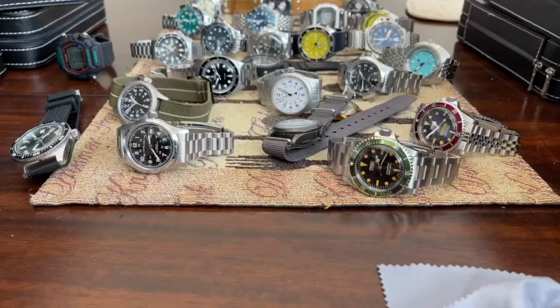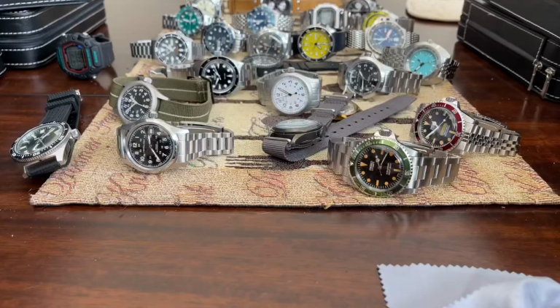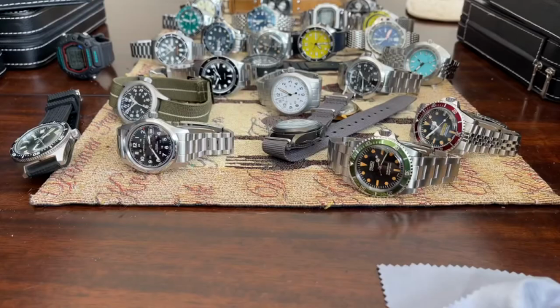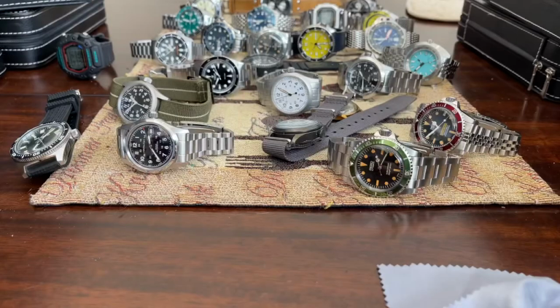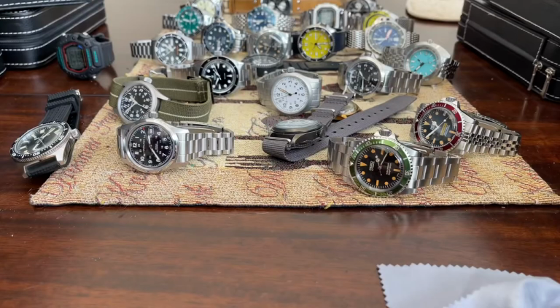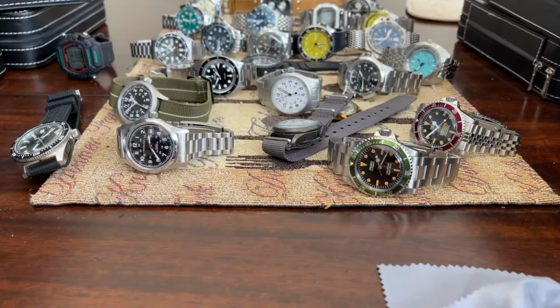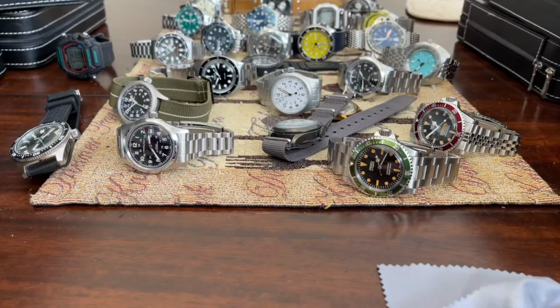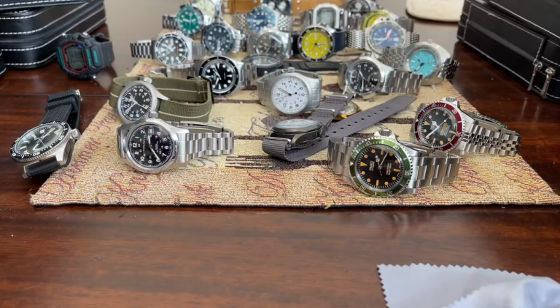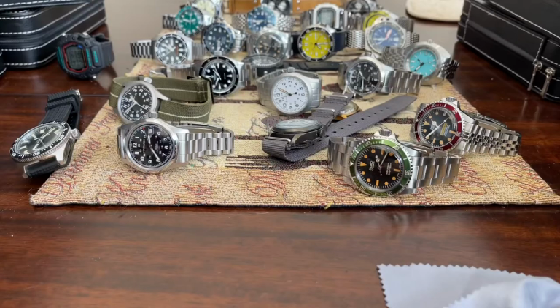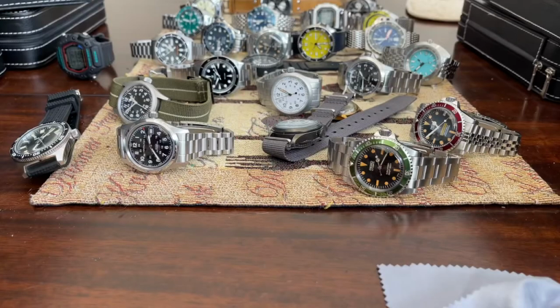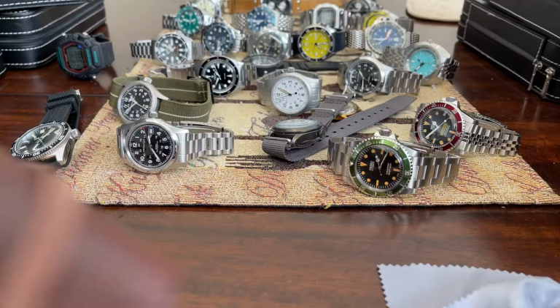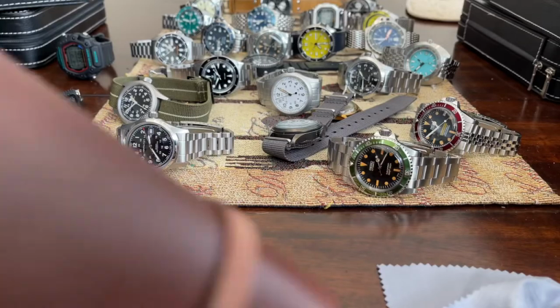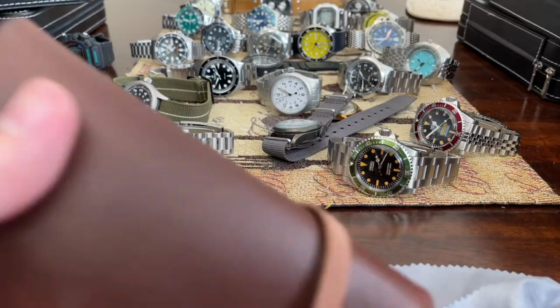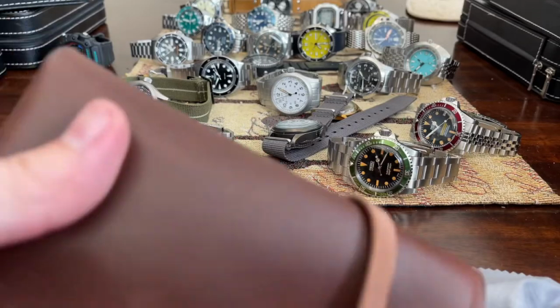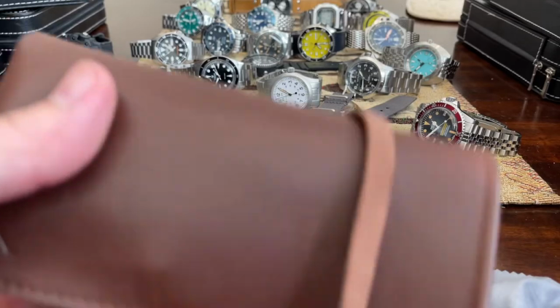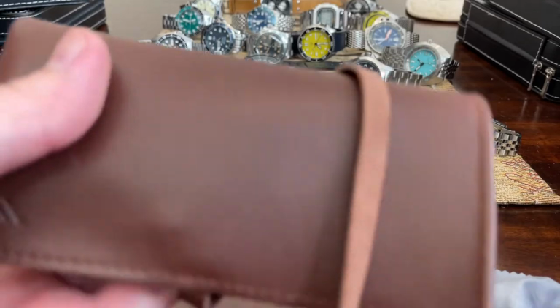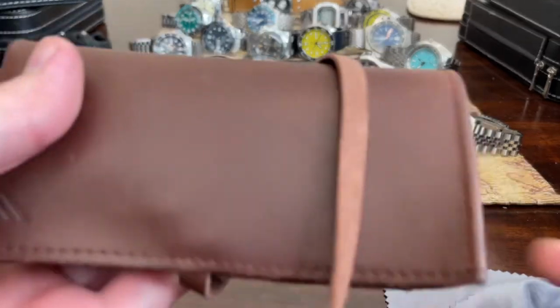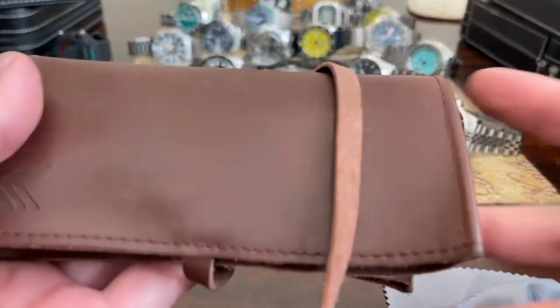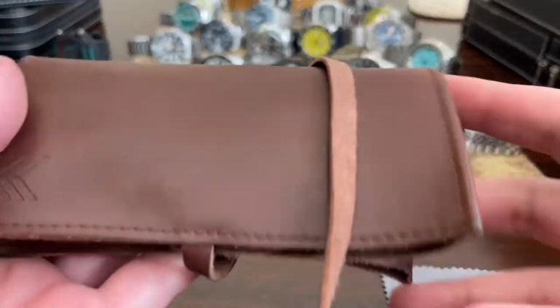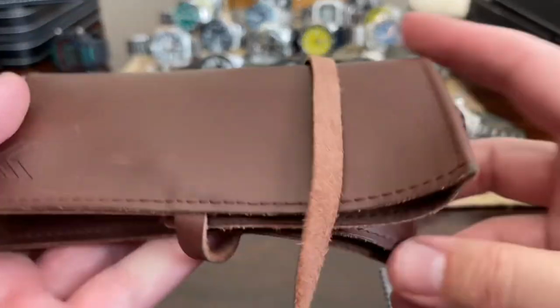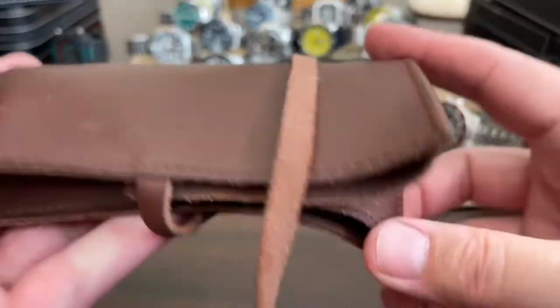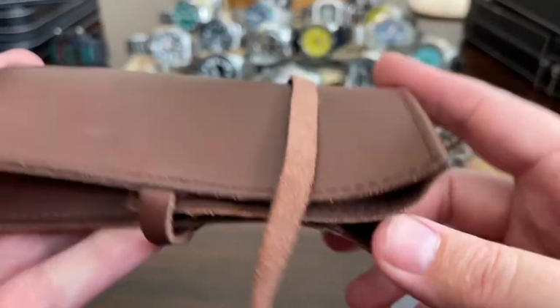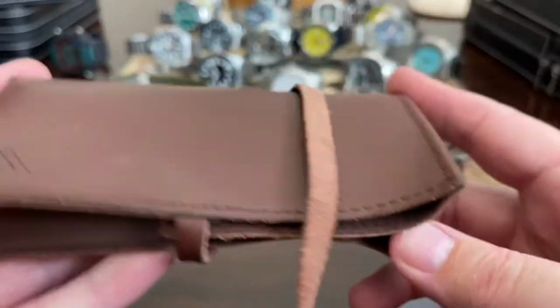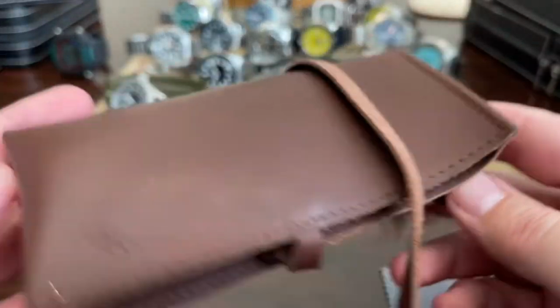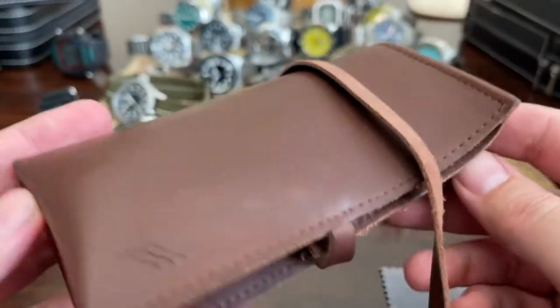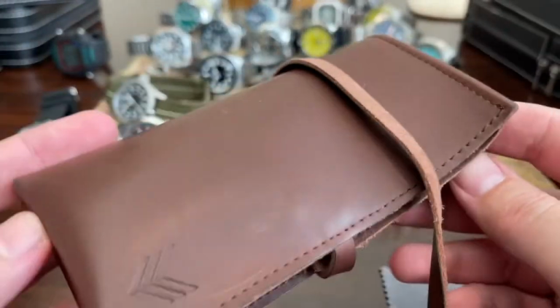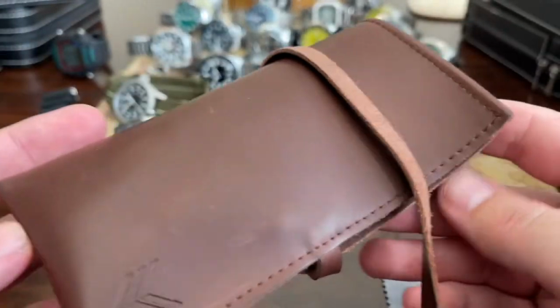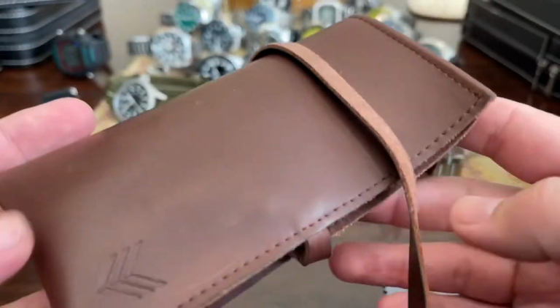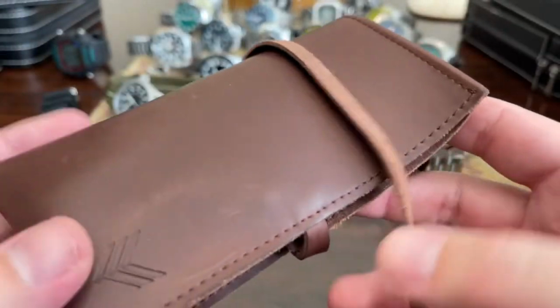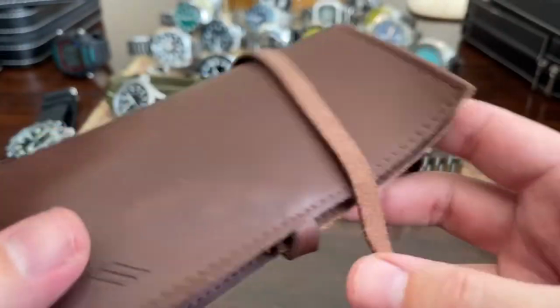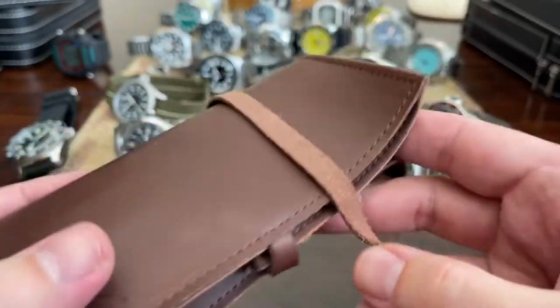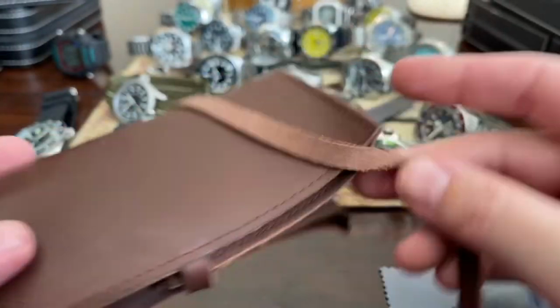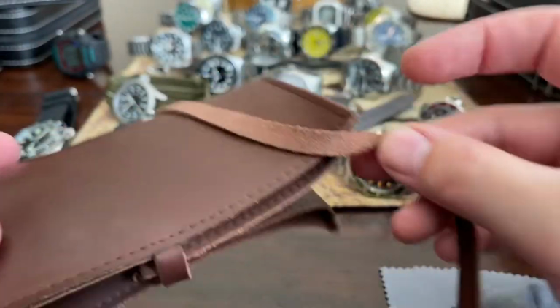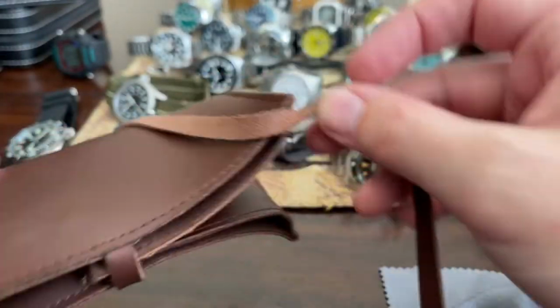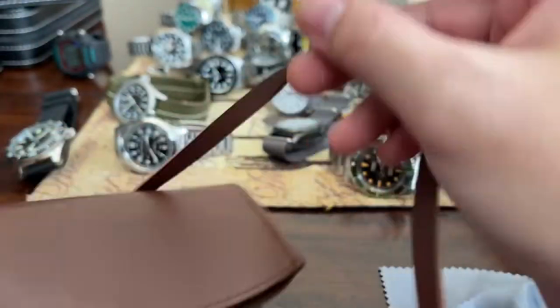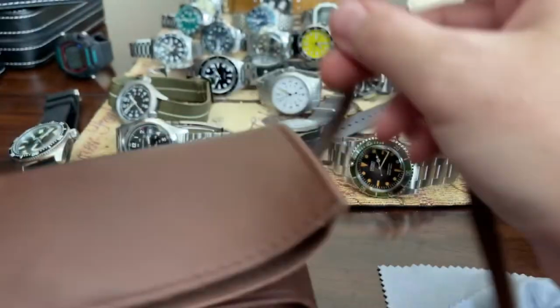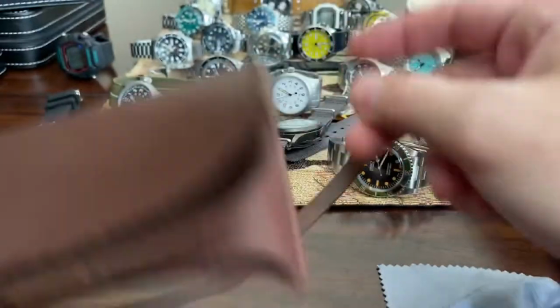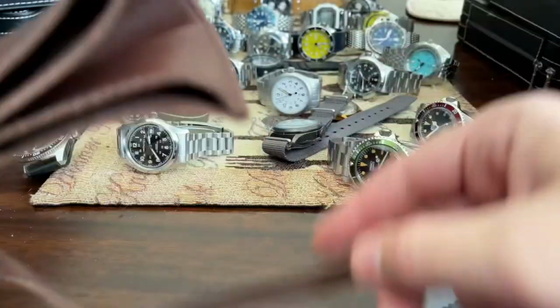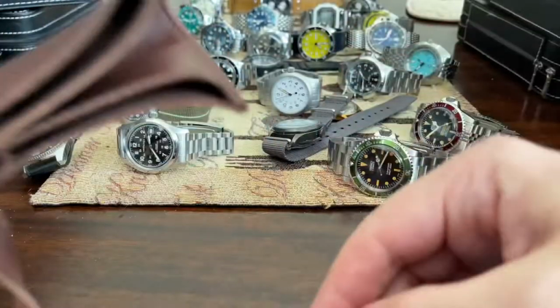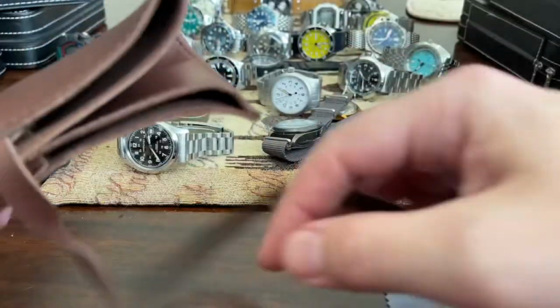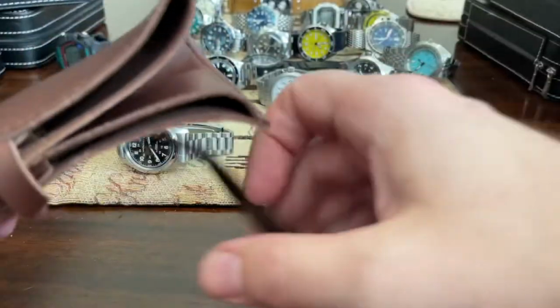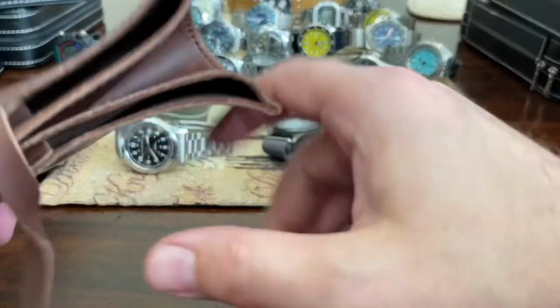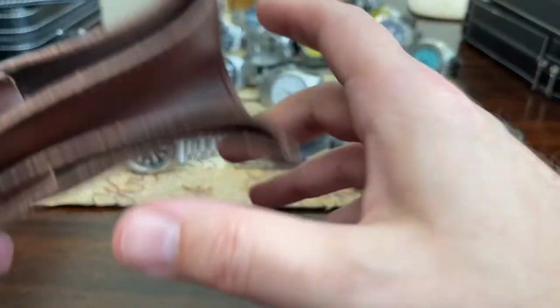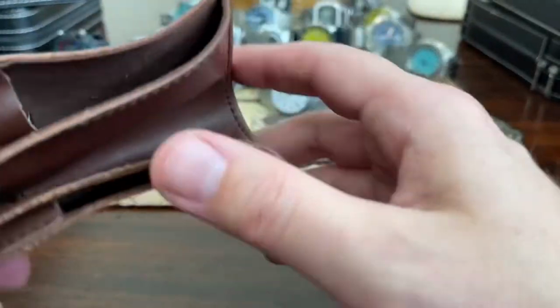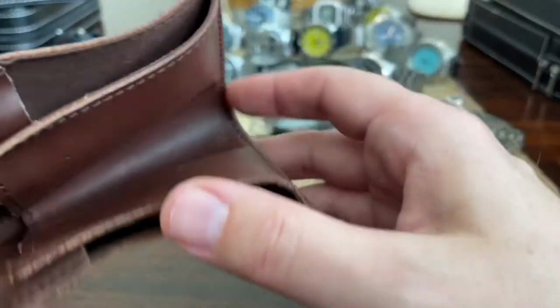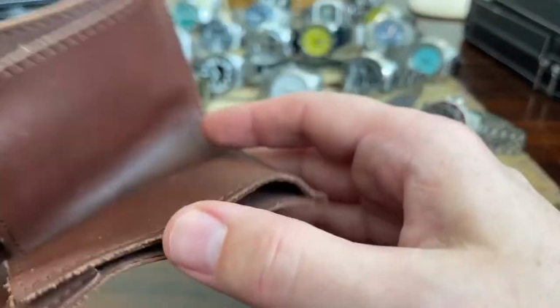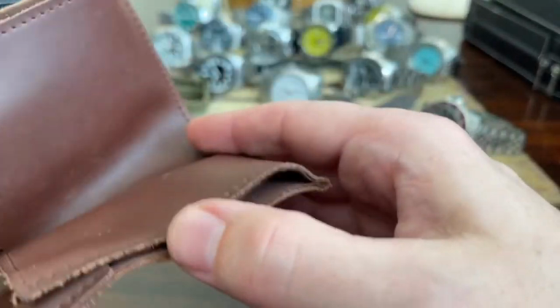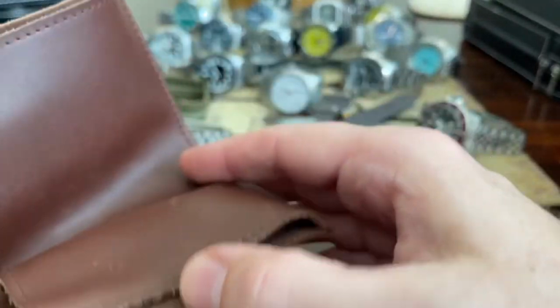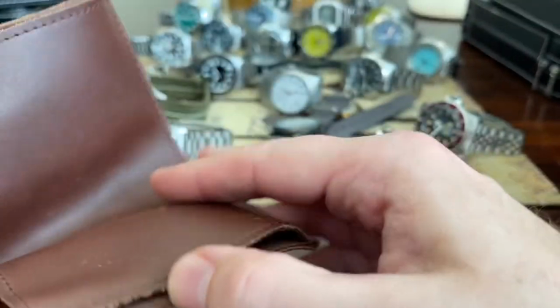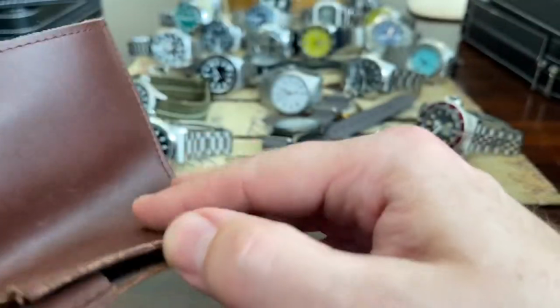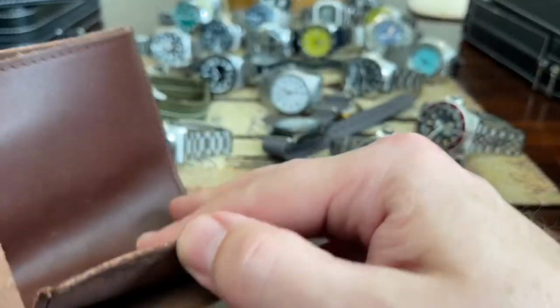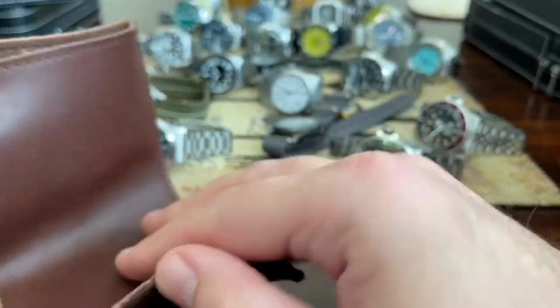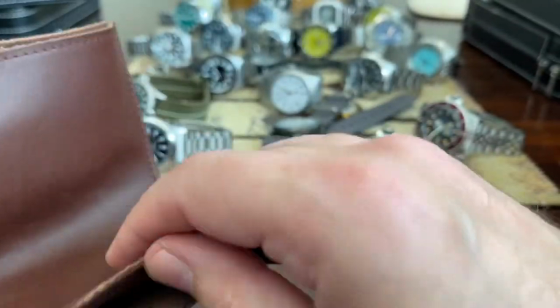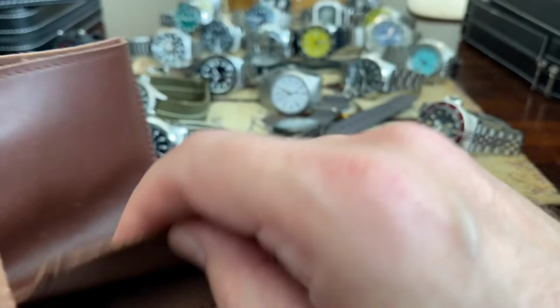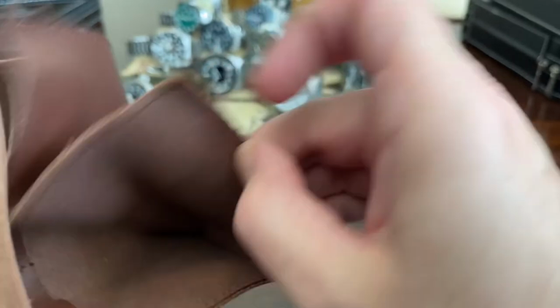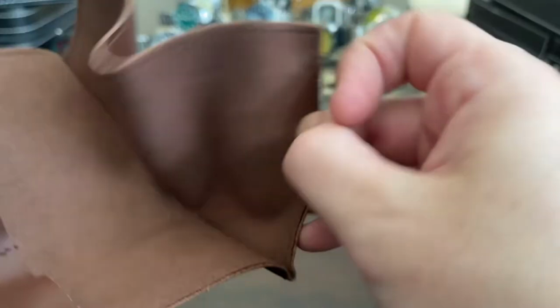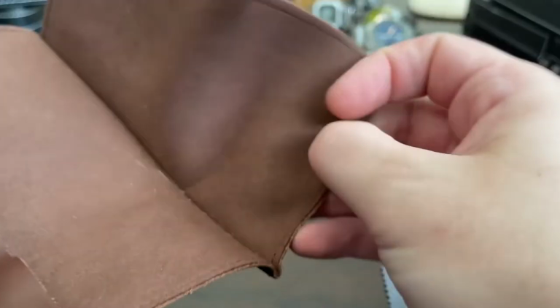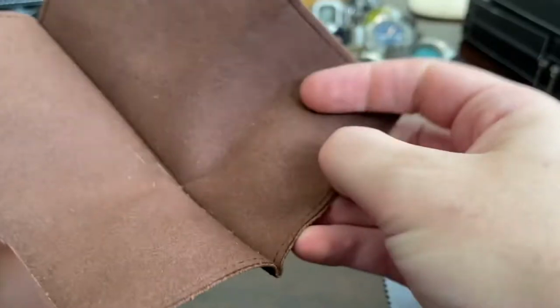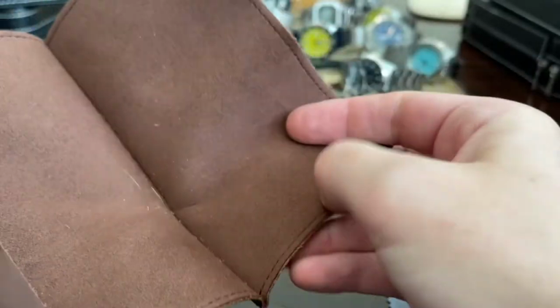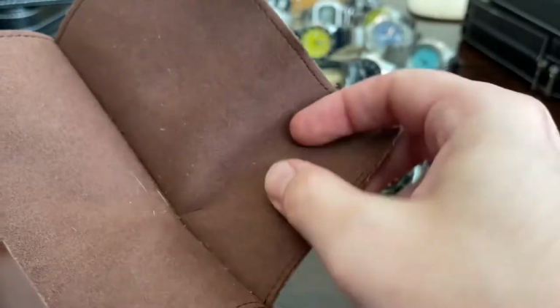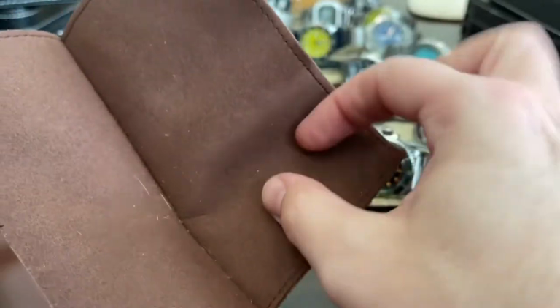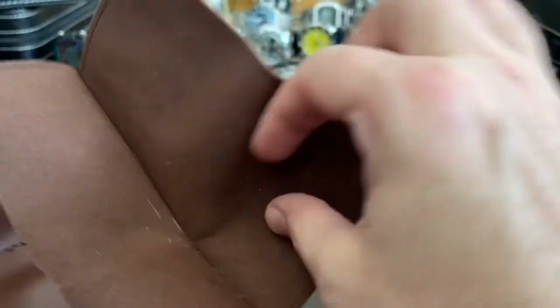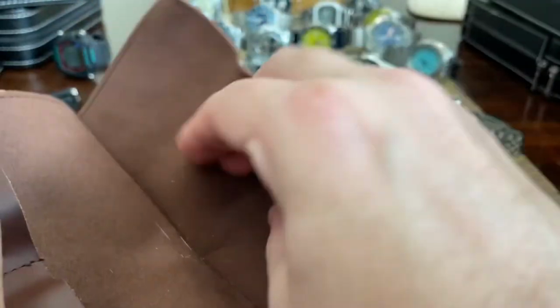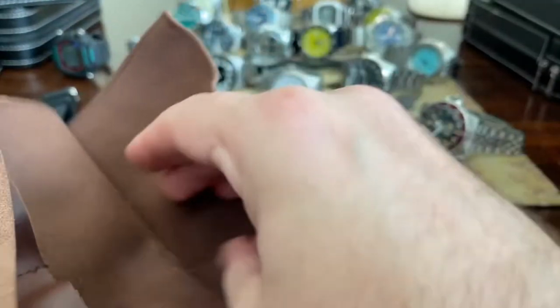So there's some watches in these watch rolls. This is what Laurier watches used to come in, these watch rolls here. I have no idea what is in these watch rolls.